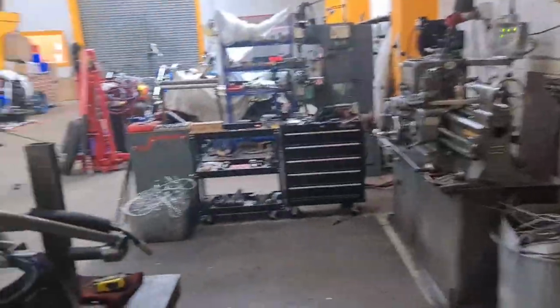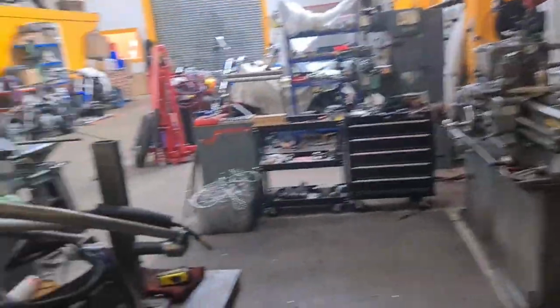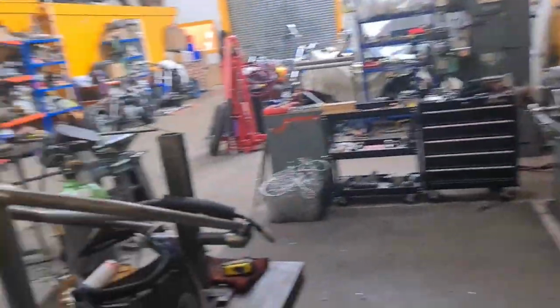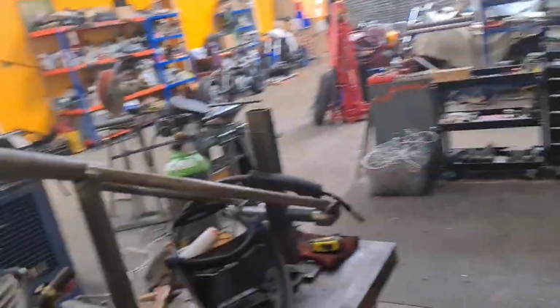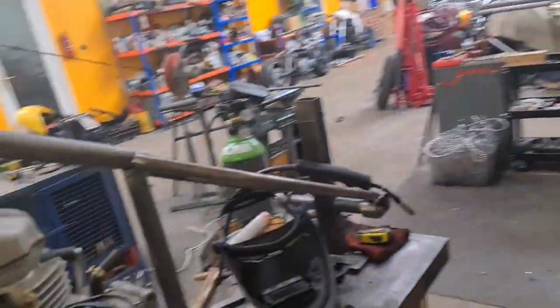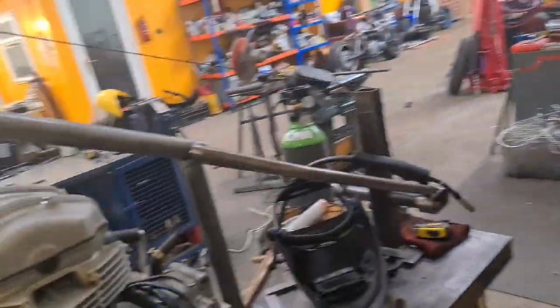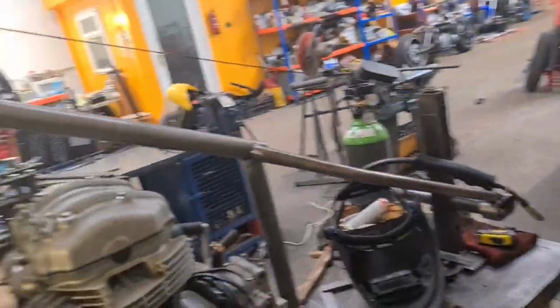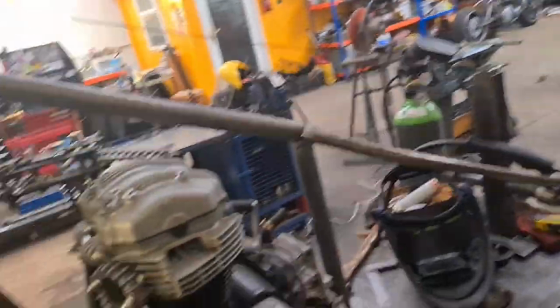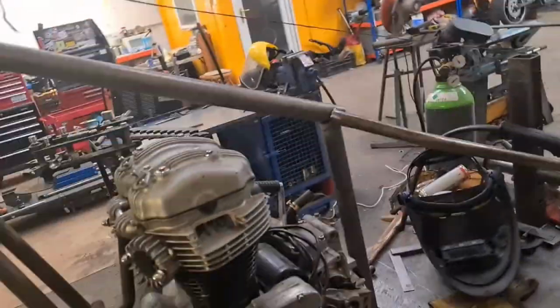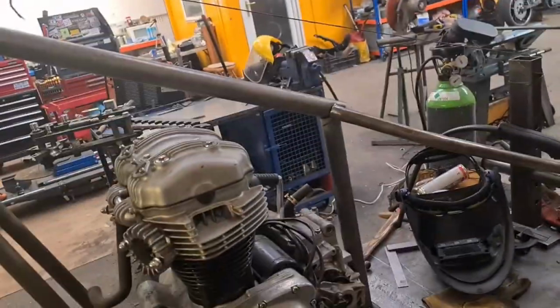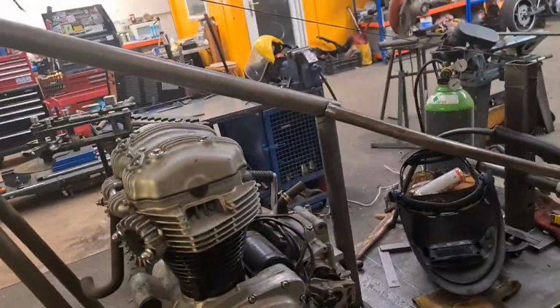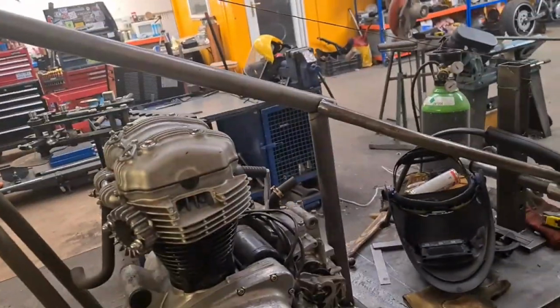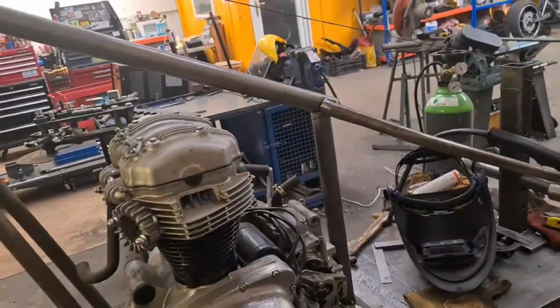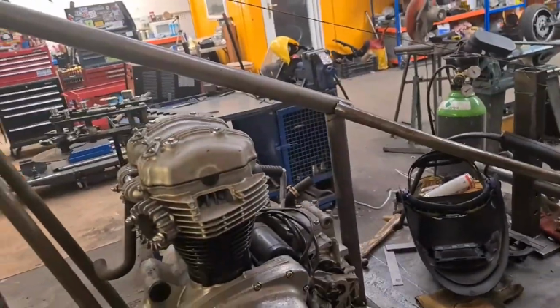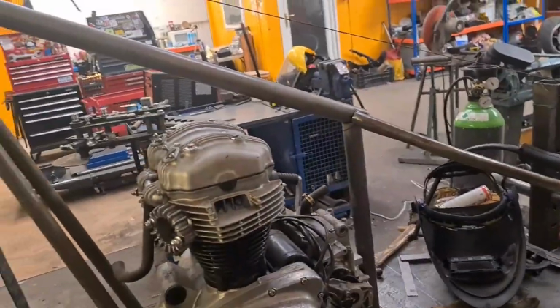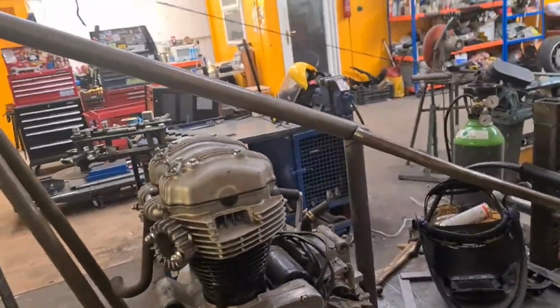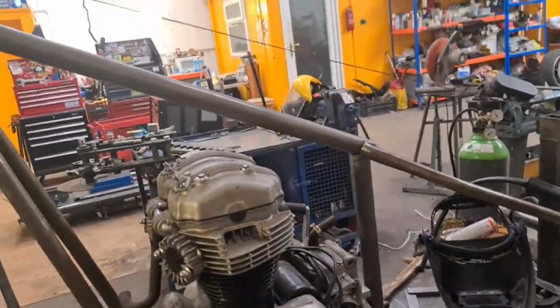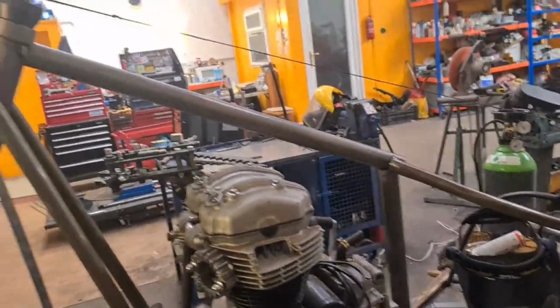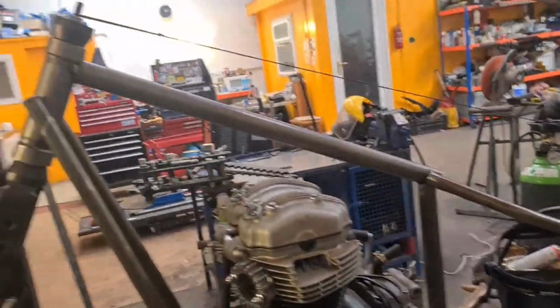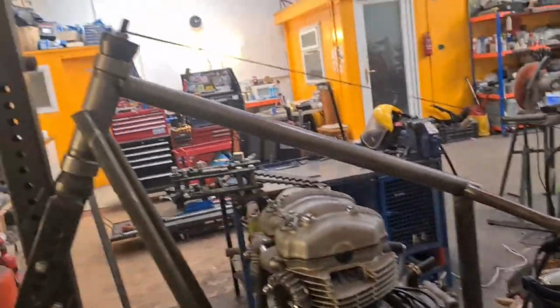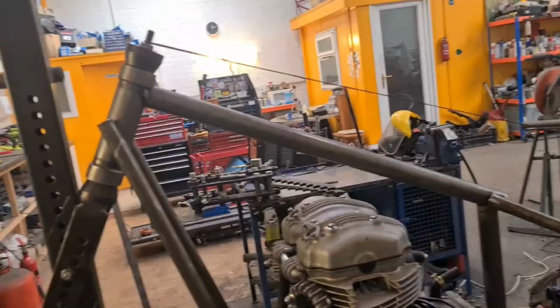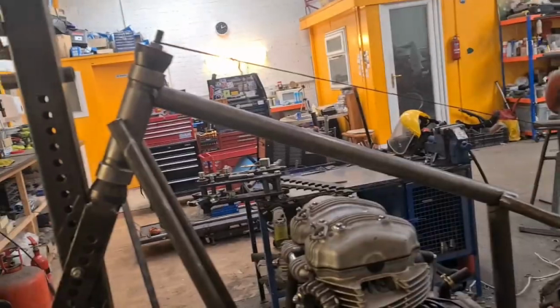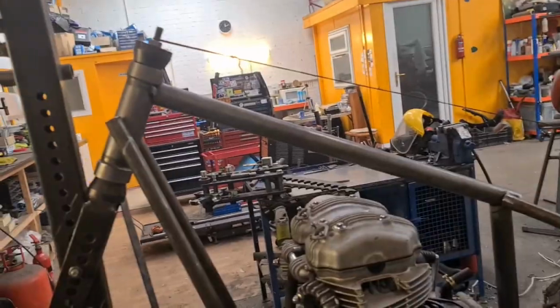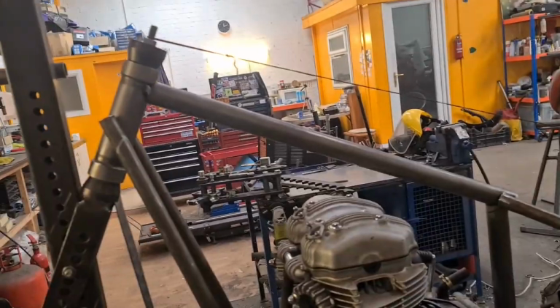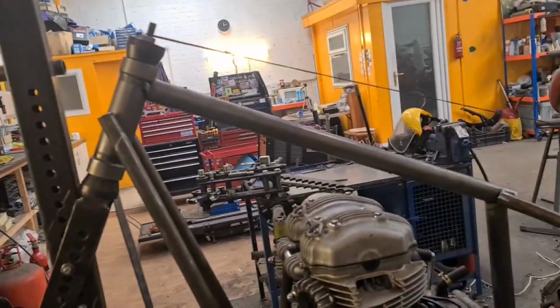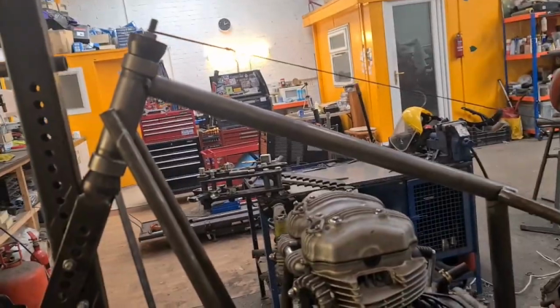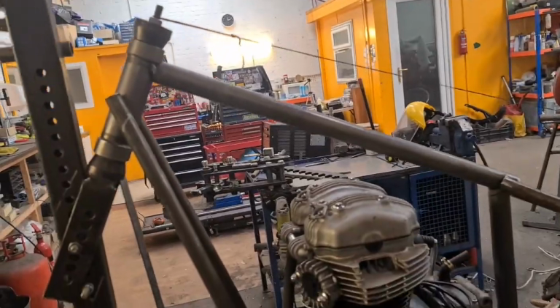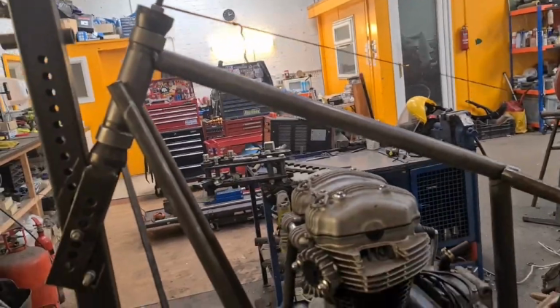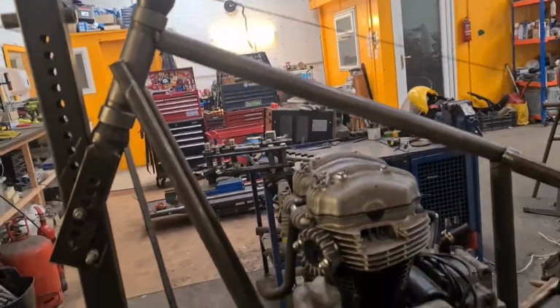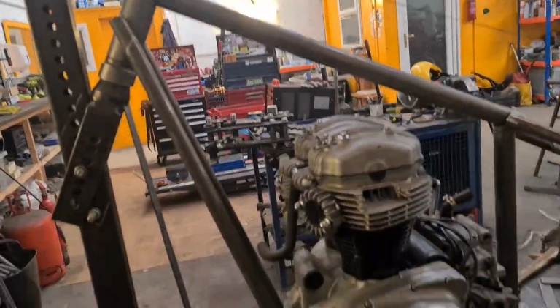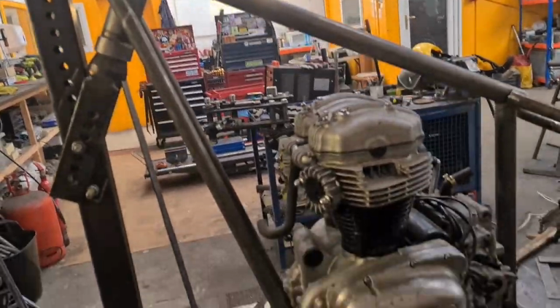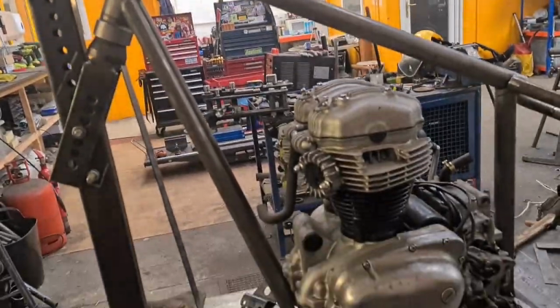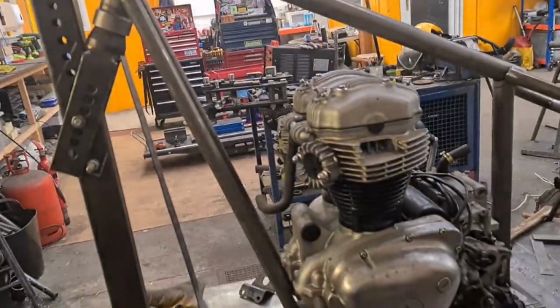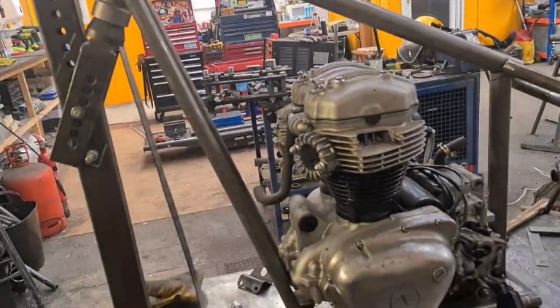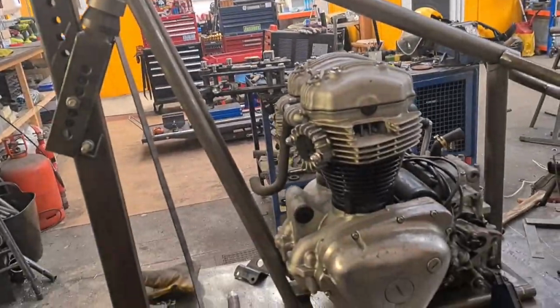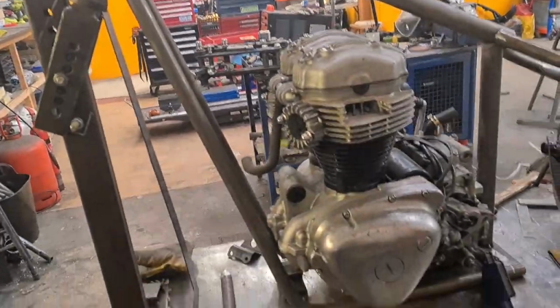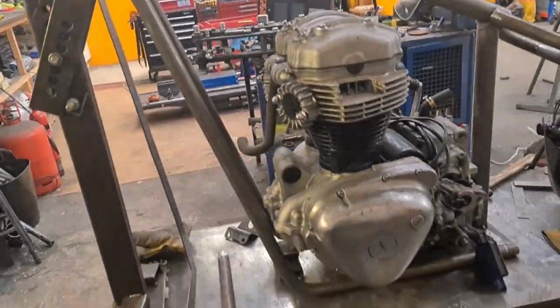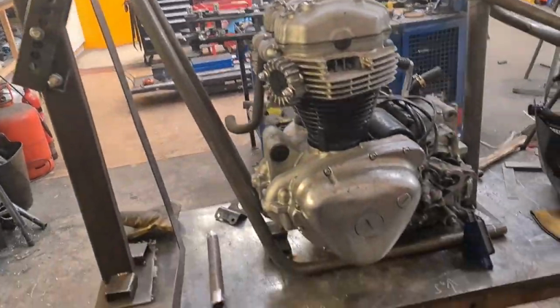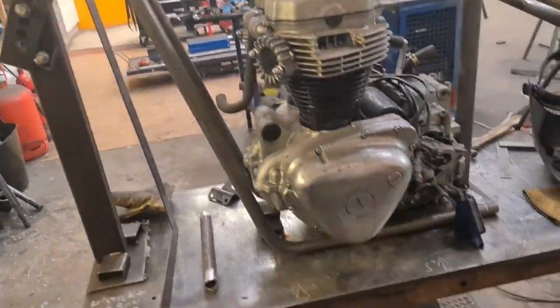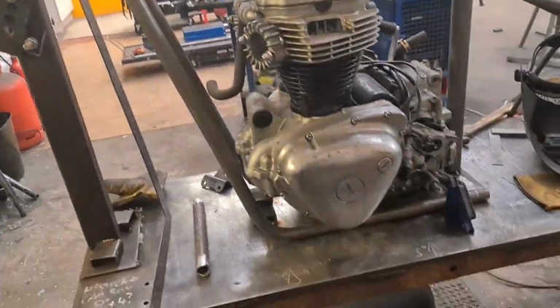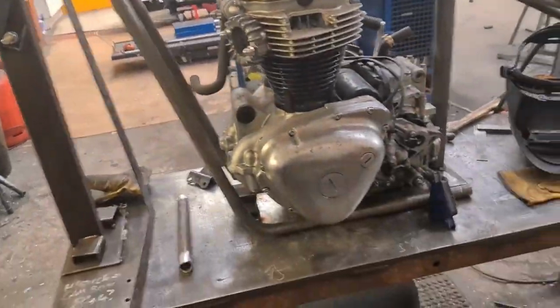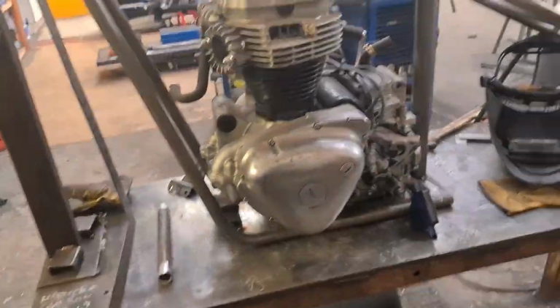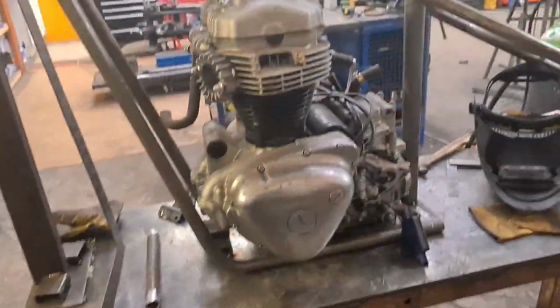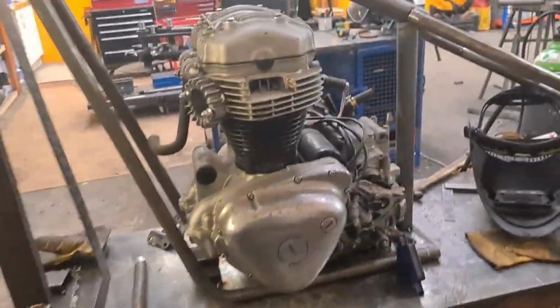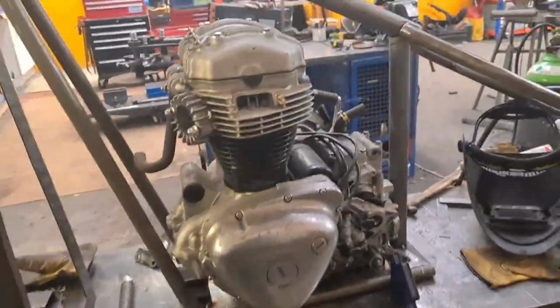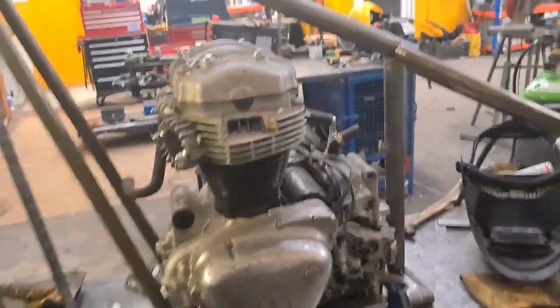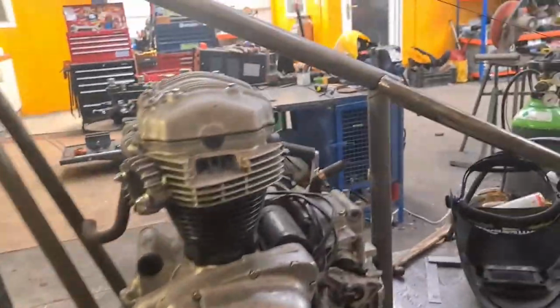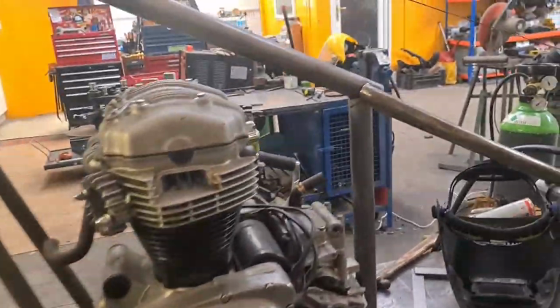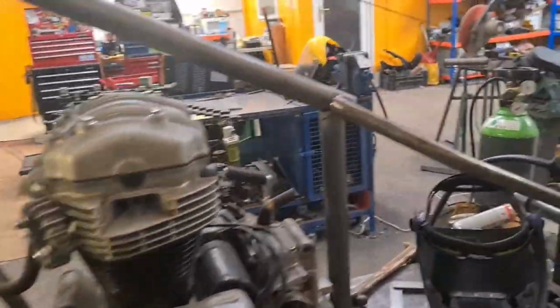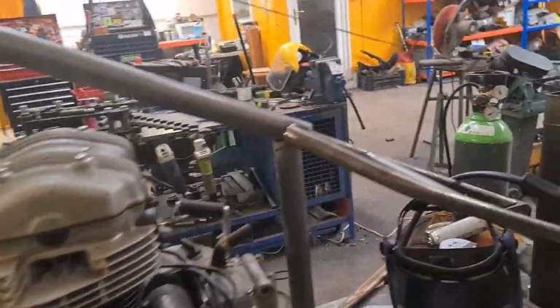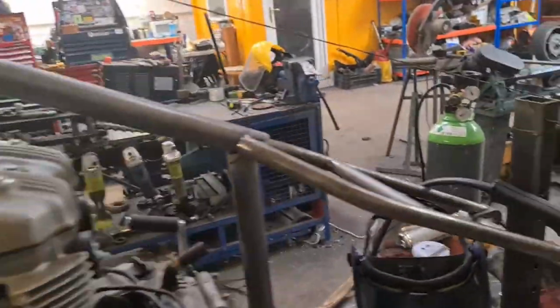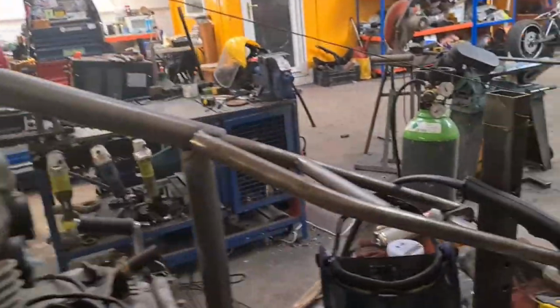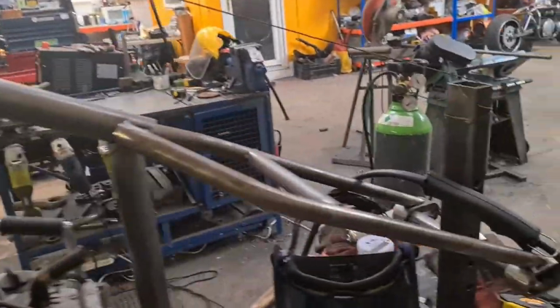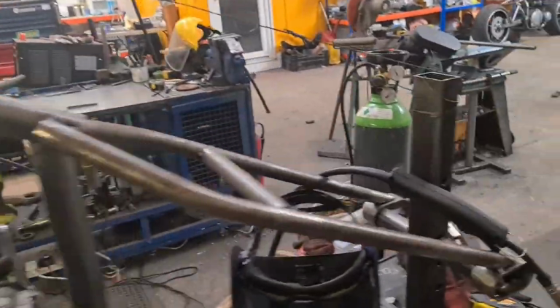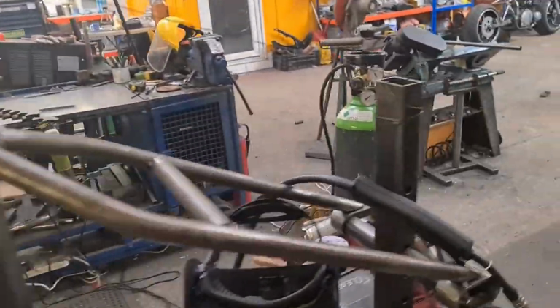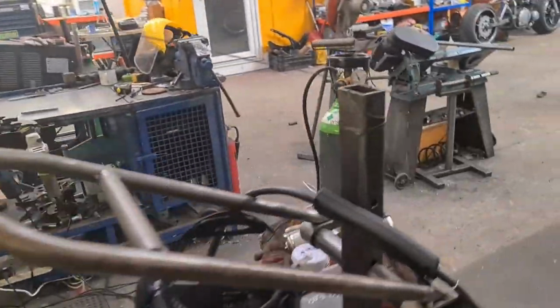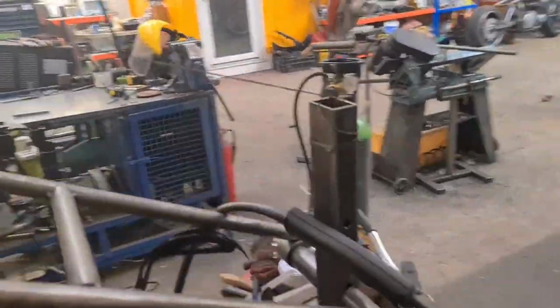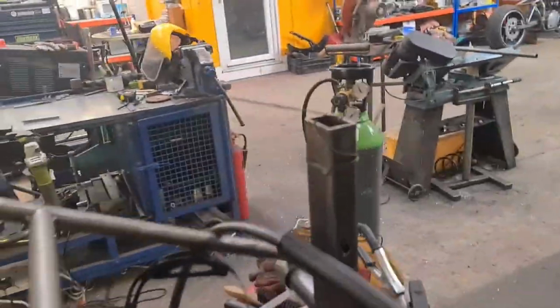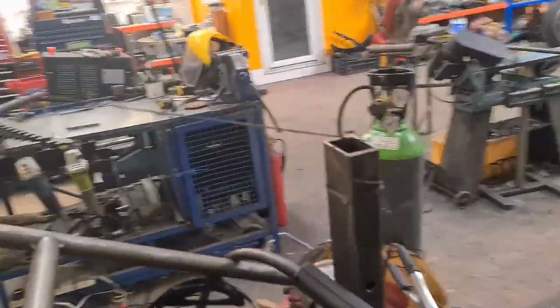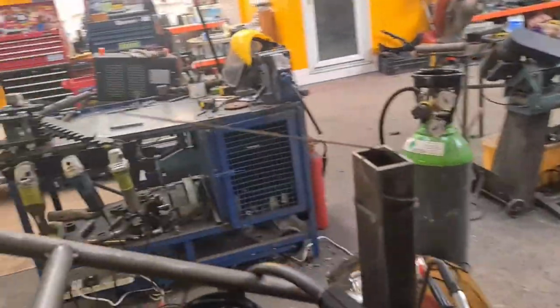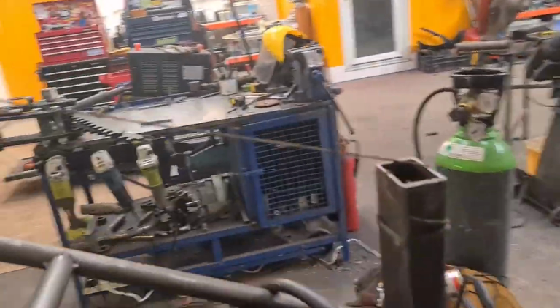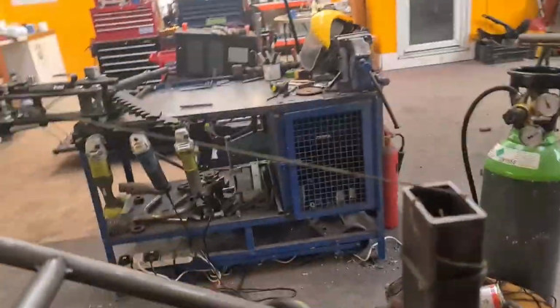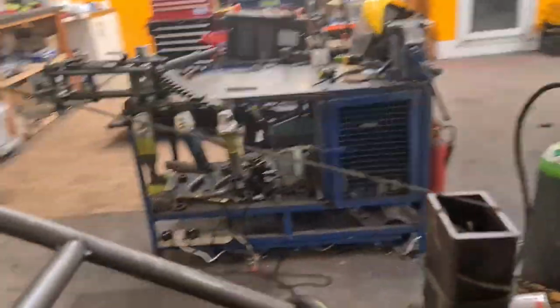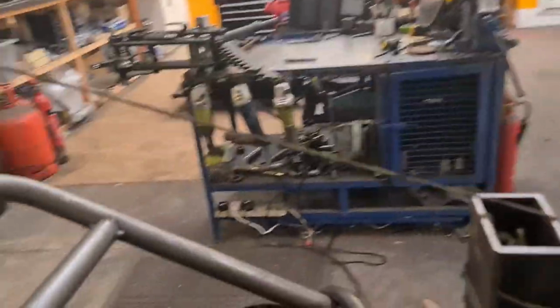Seat rails, uprights, top tube, front rails are now mocked up. Just got to trim them and tack them.